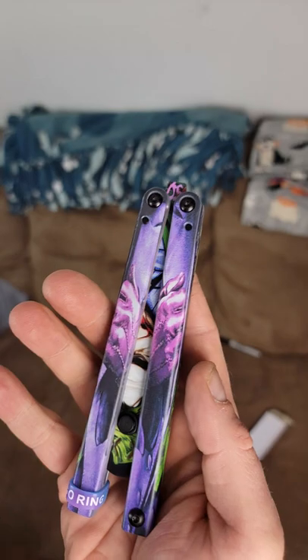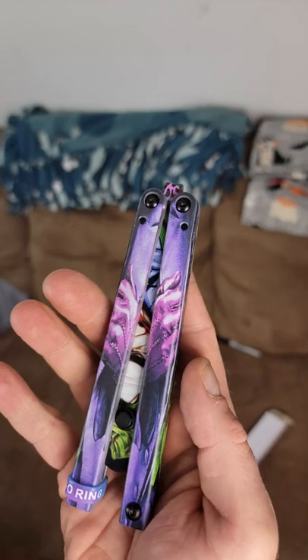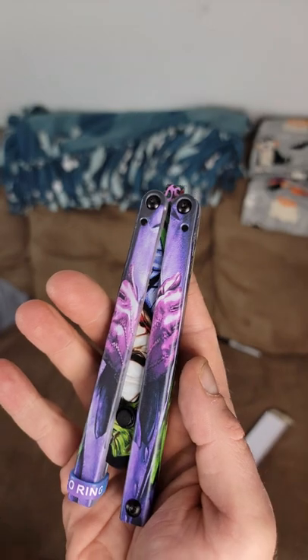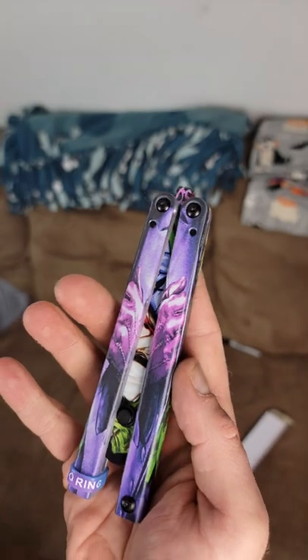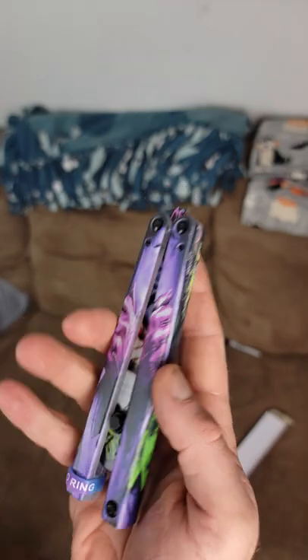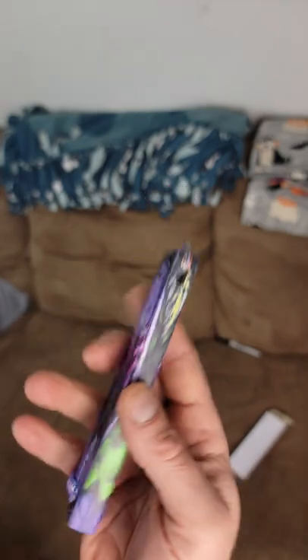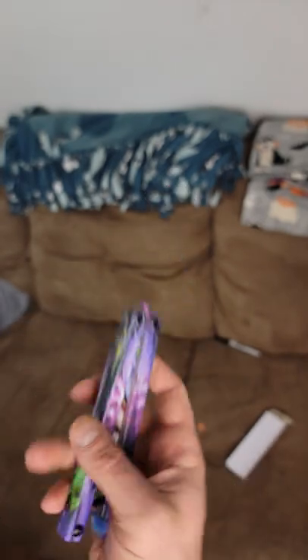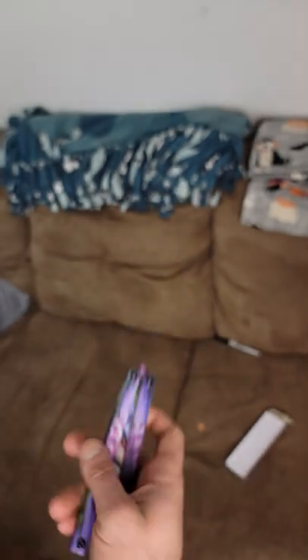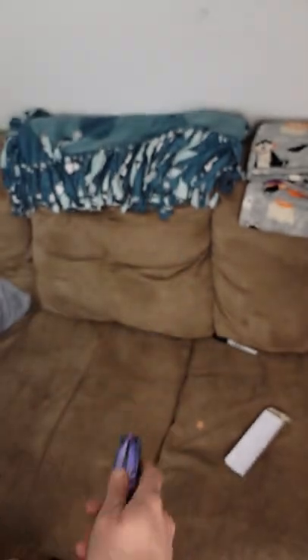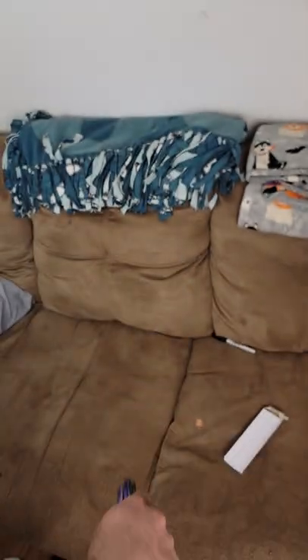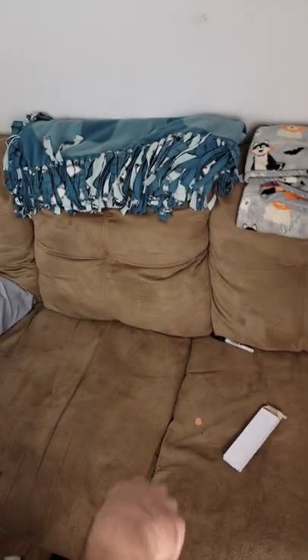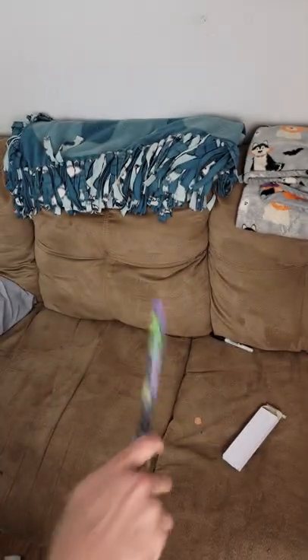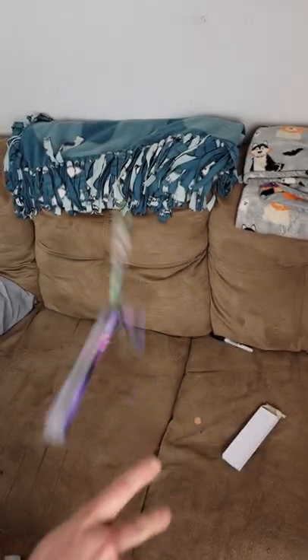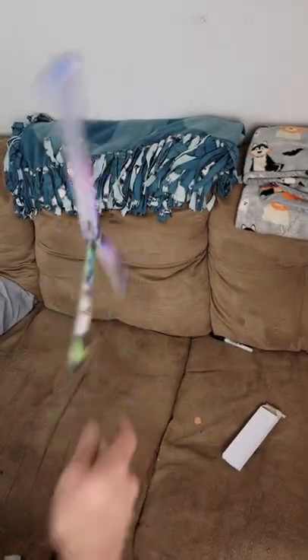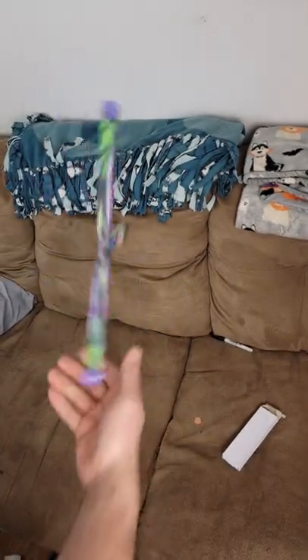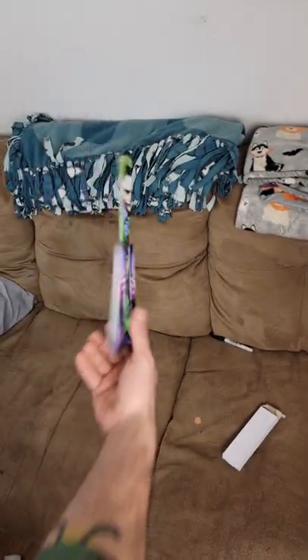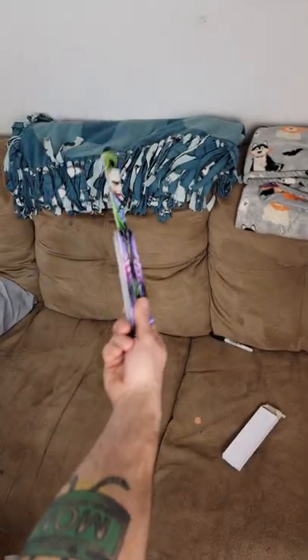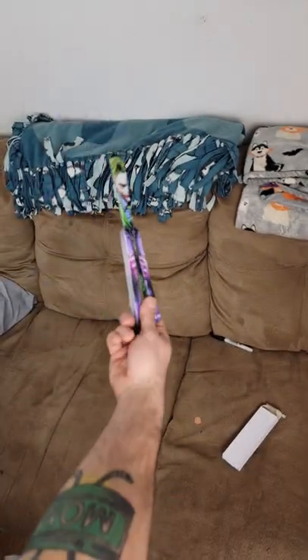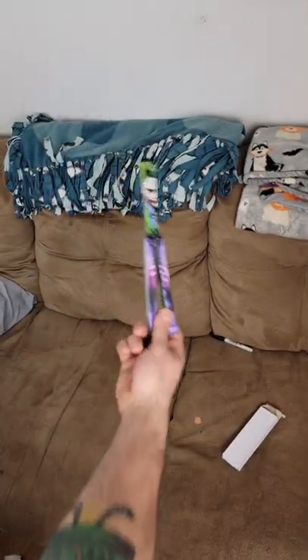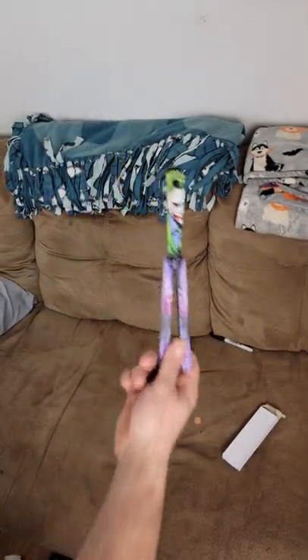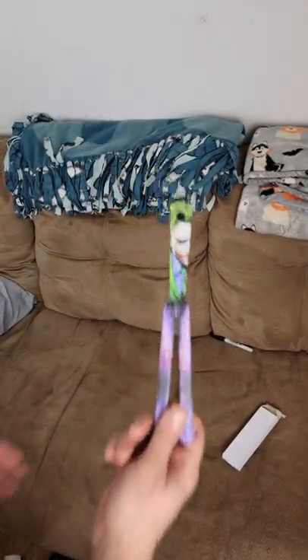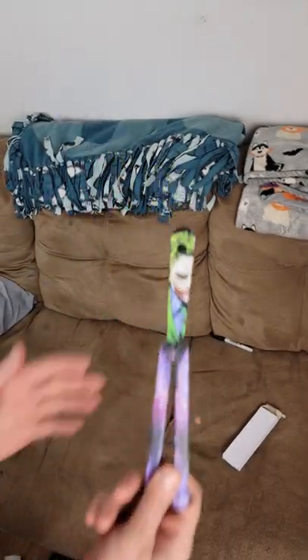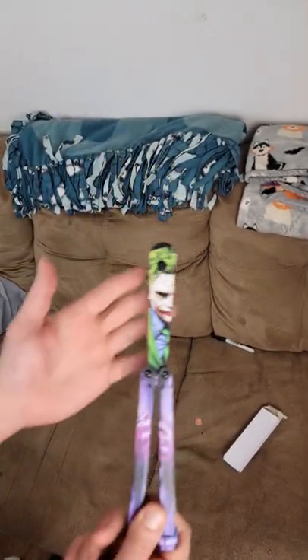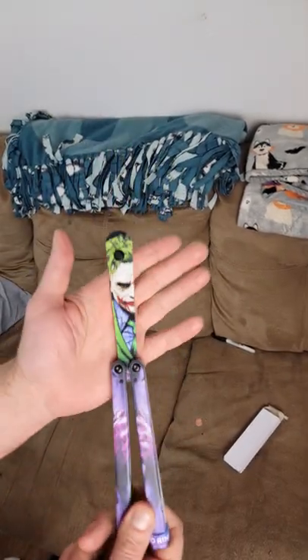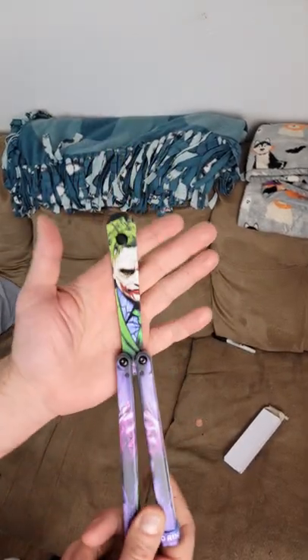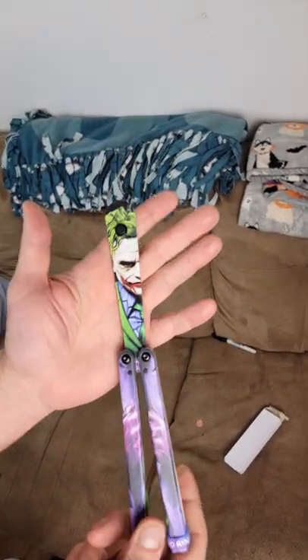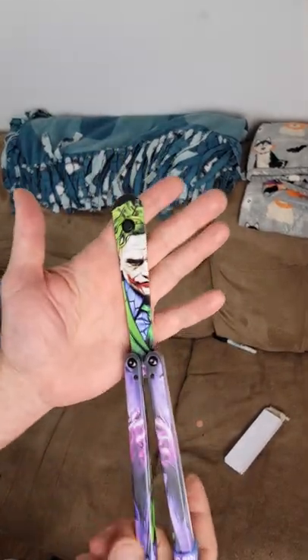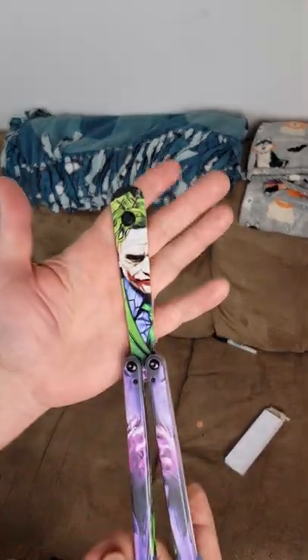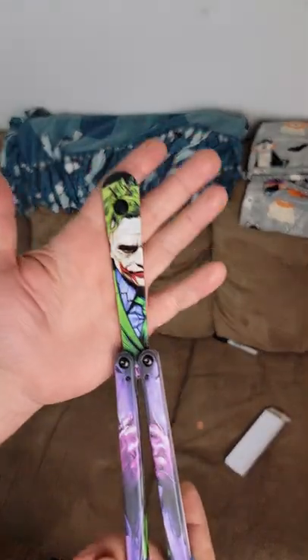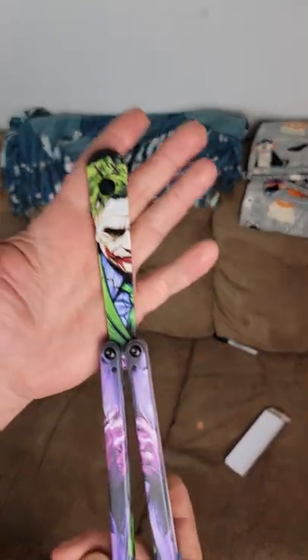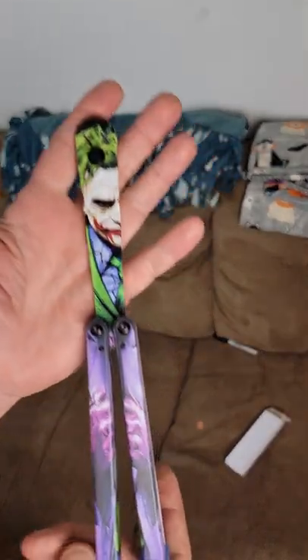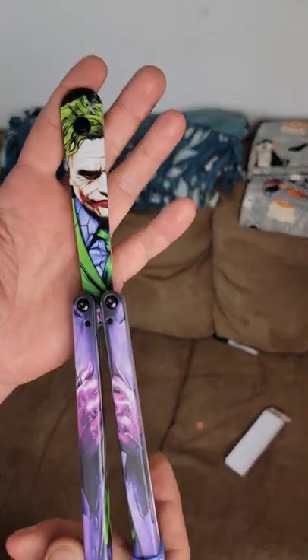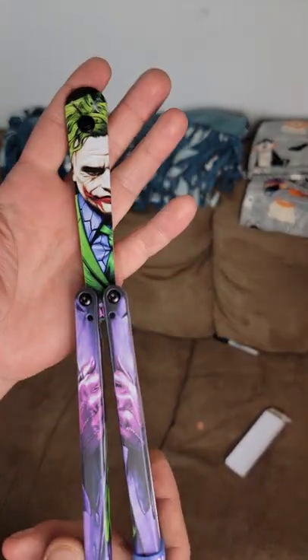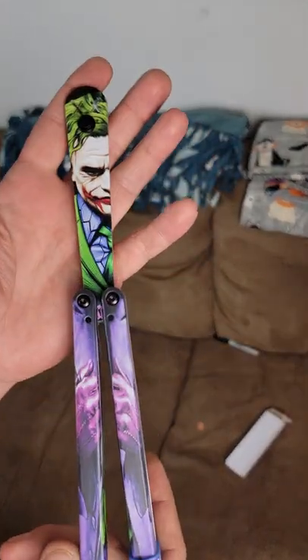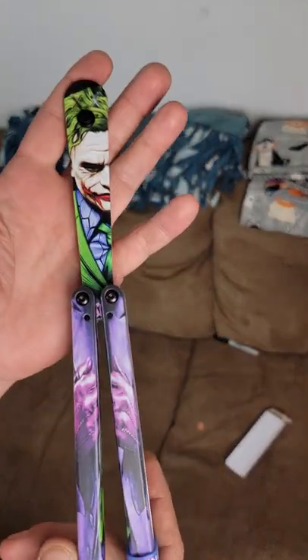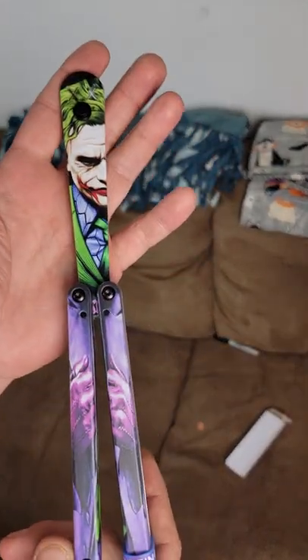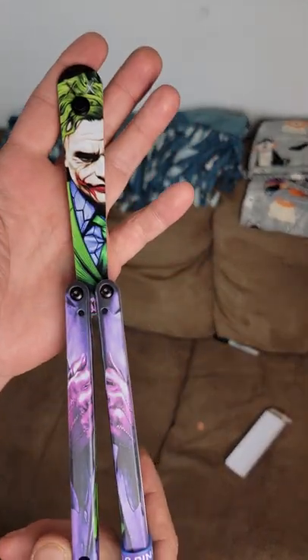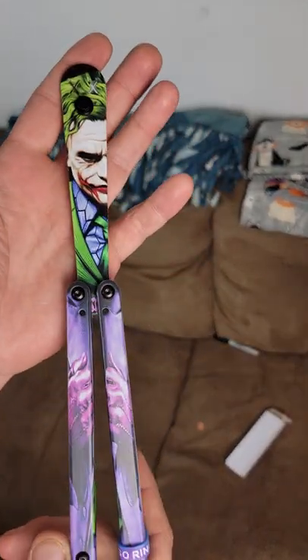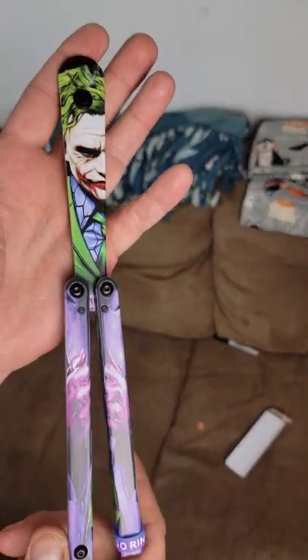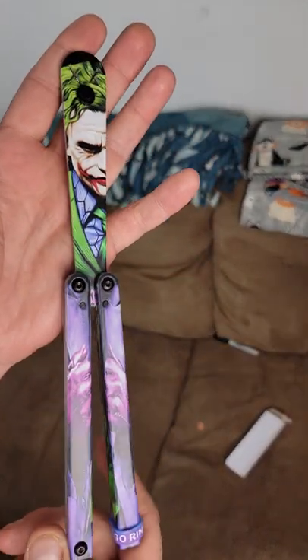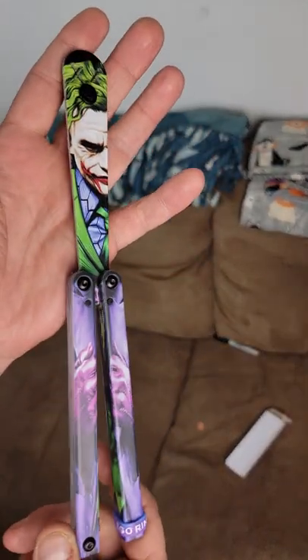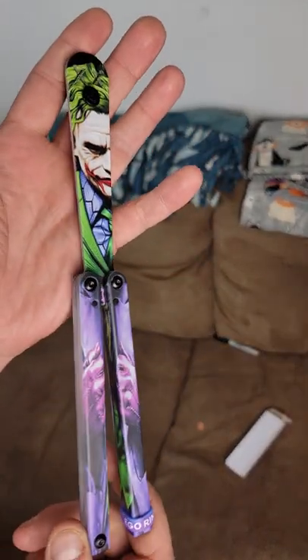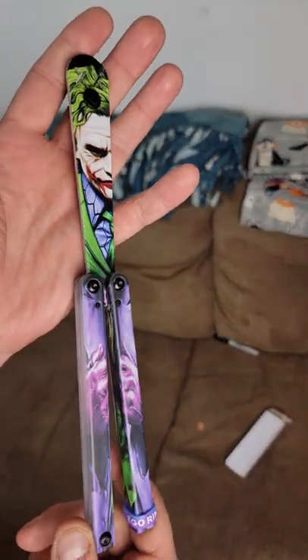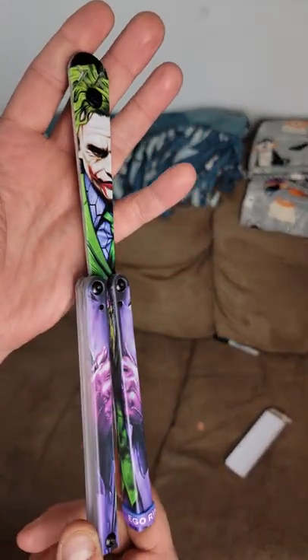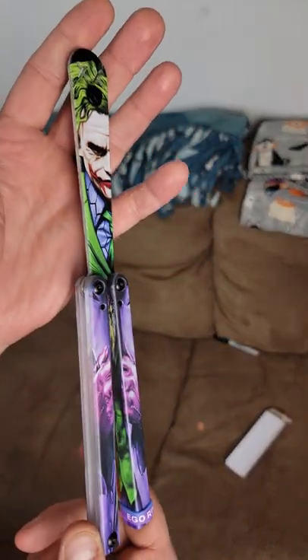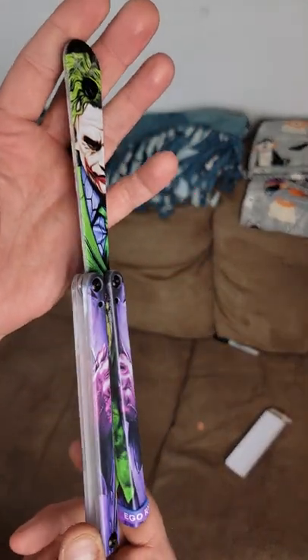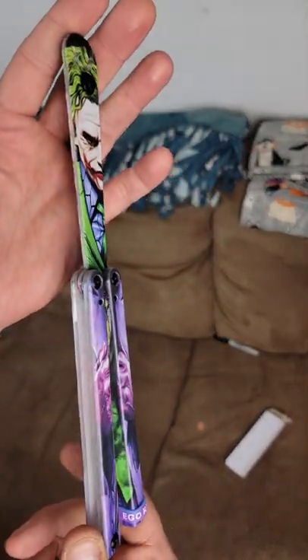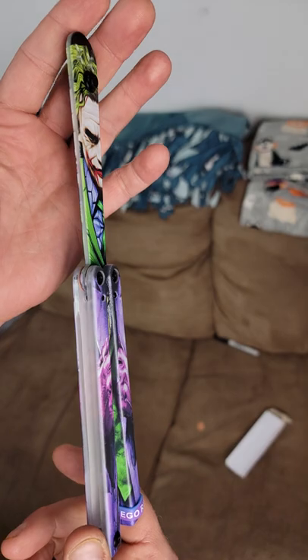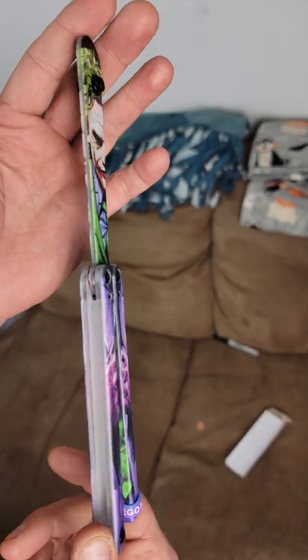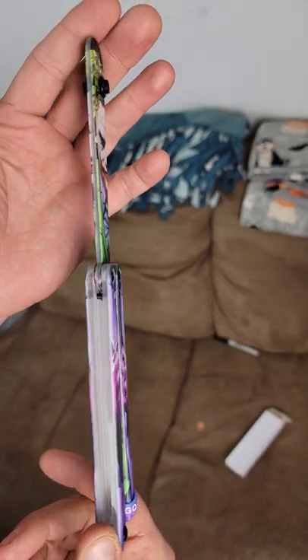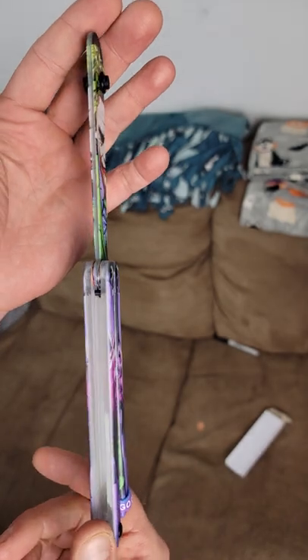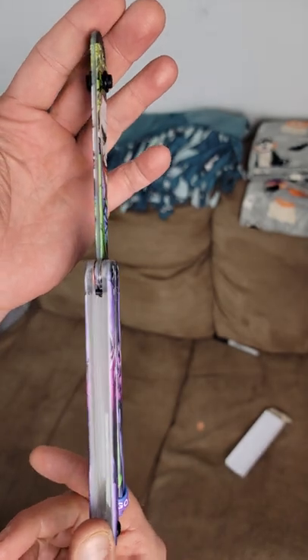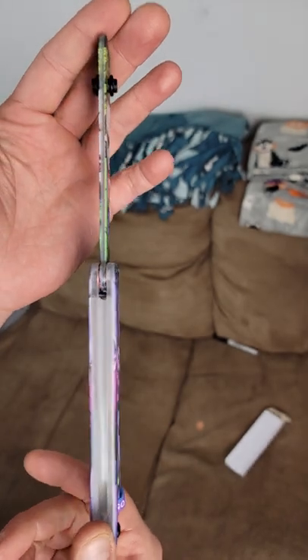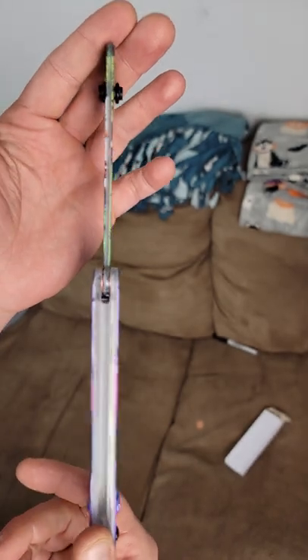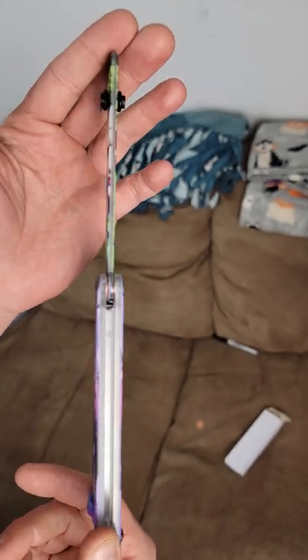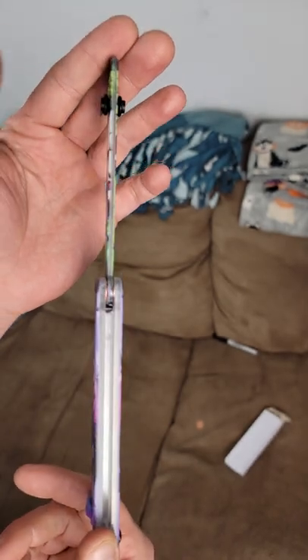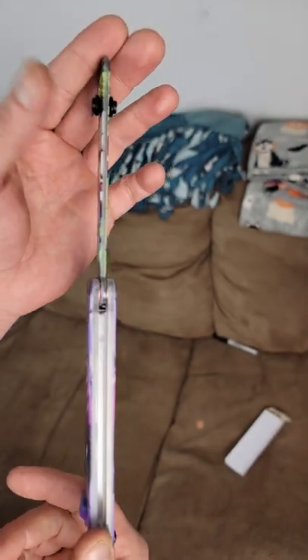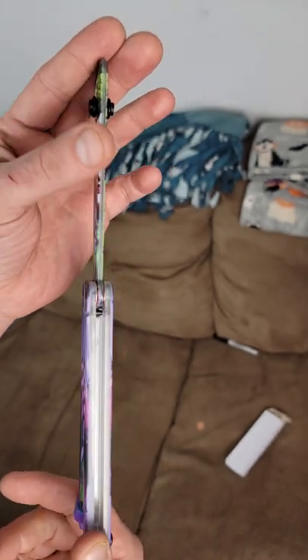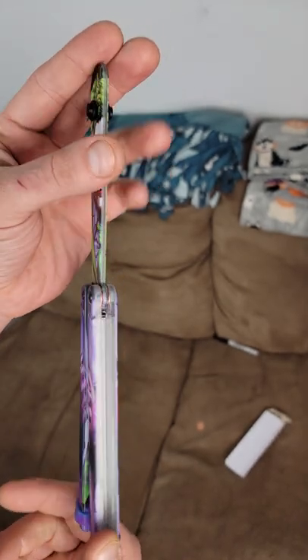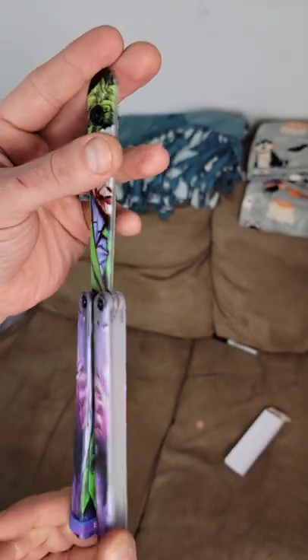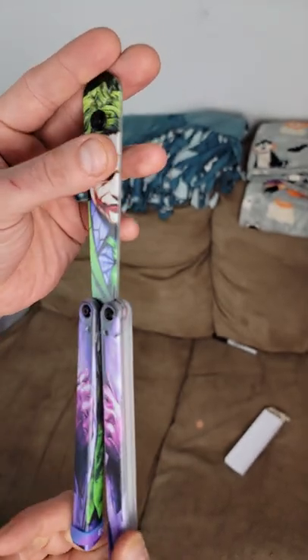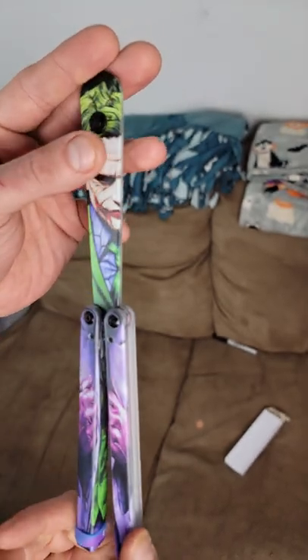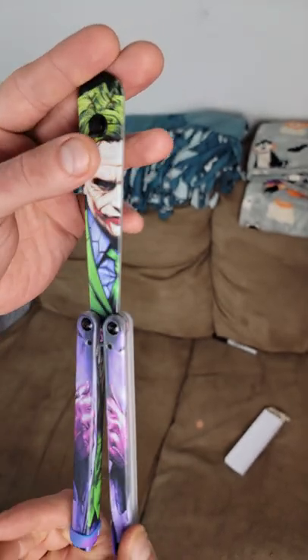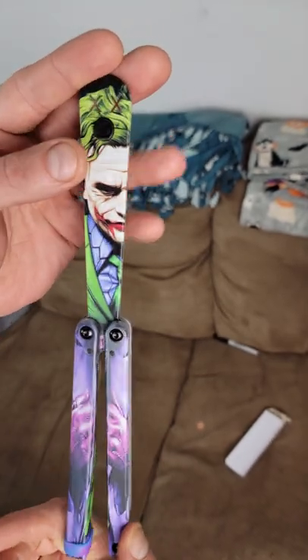What's up, guys? Today I got this awesome Joker Balisong off AliExpress. It was only $10. It is a plastic trainer.